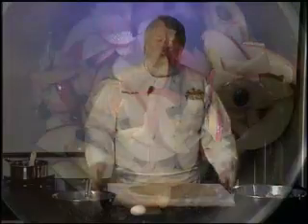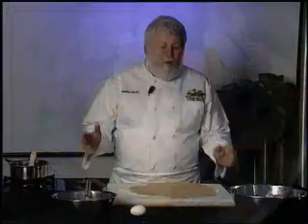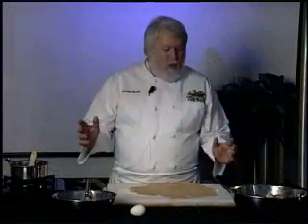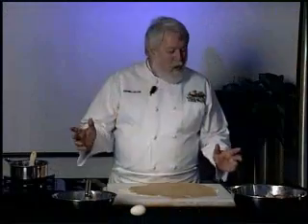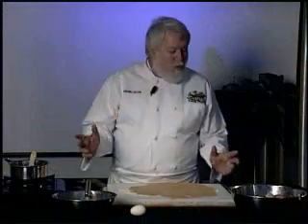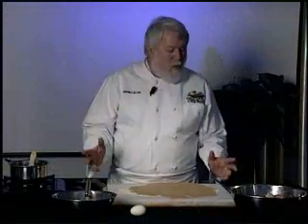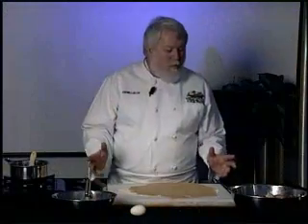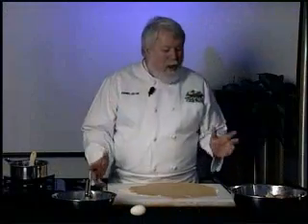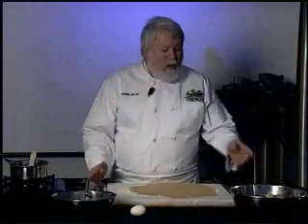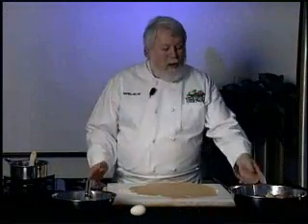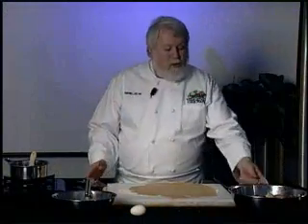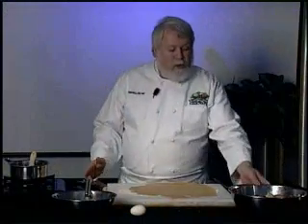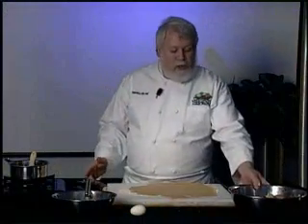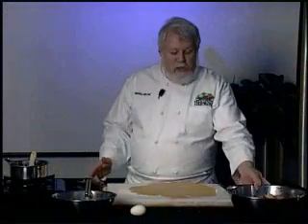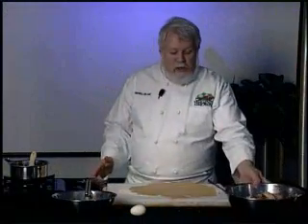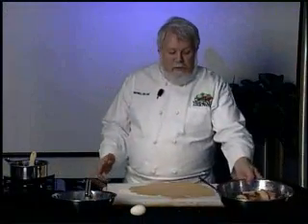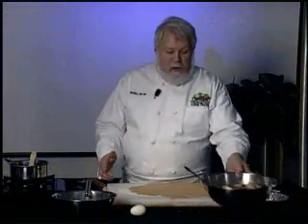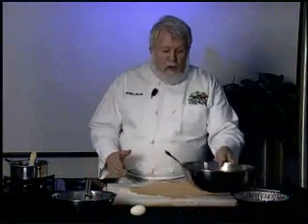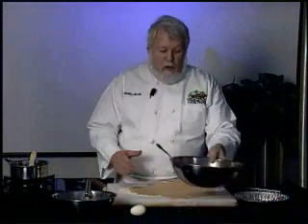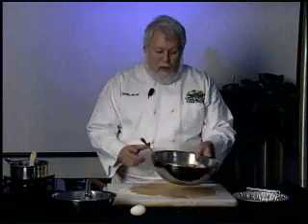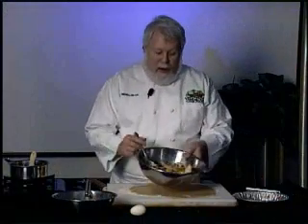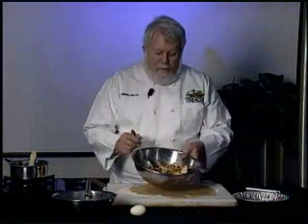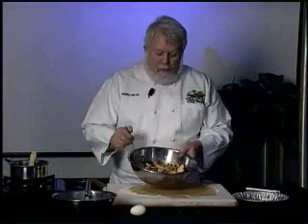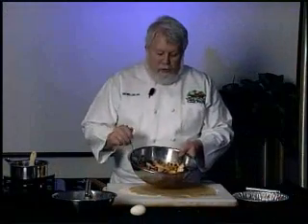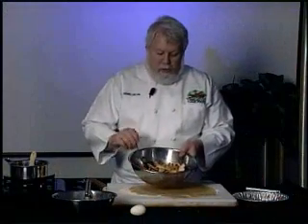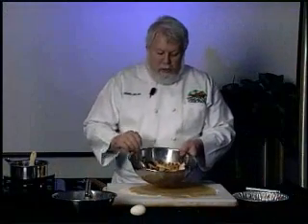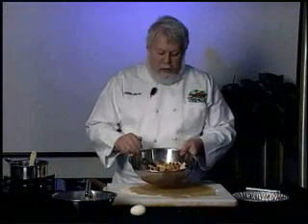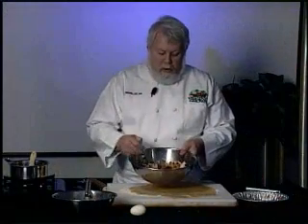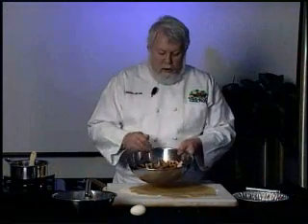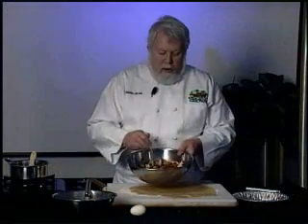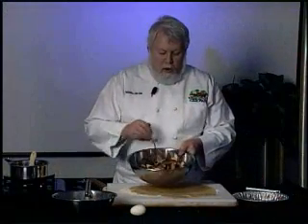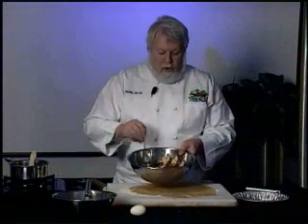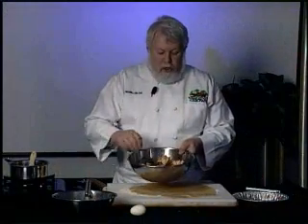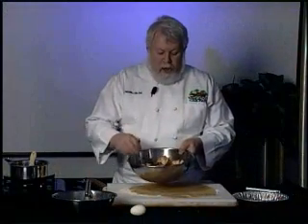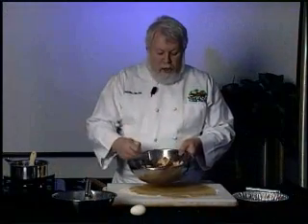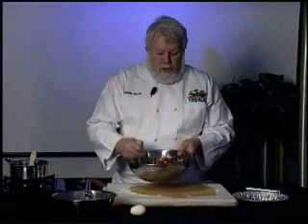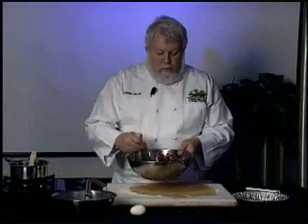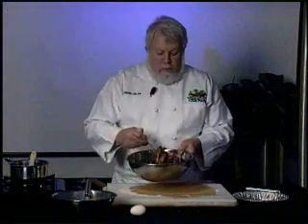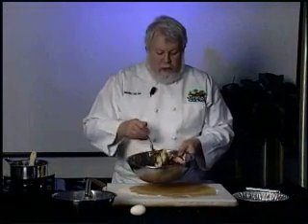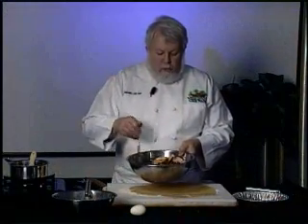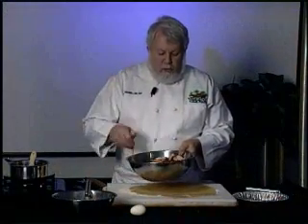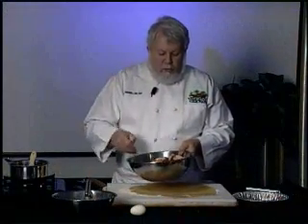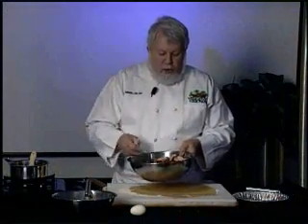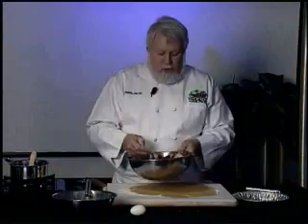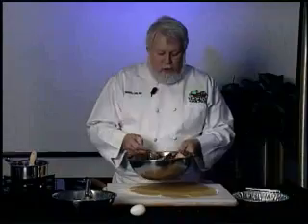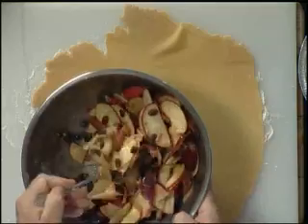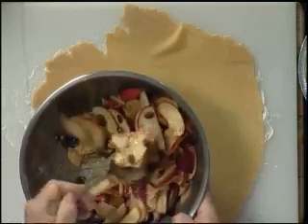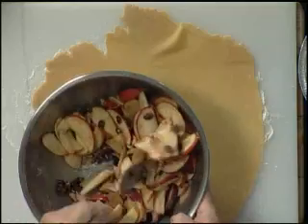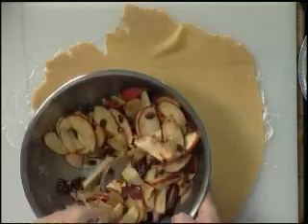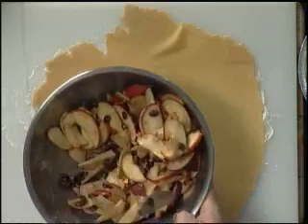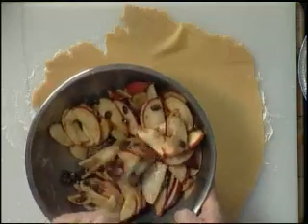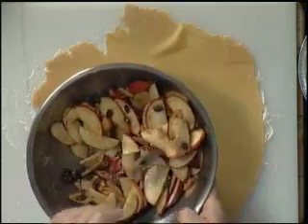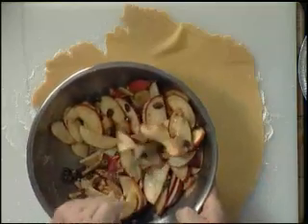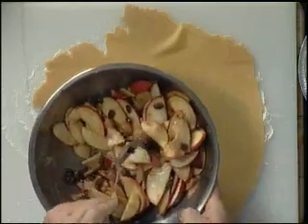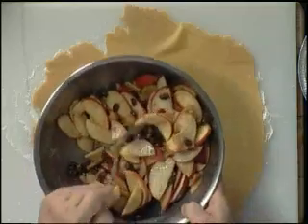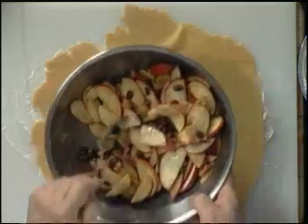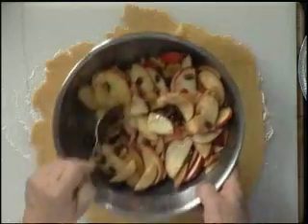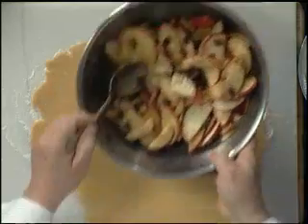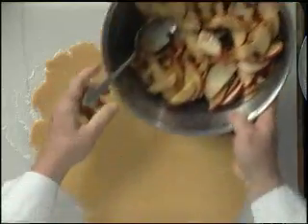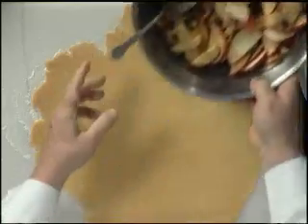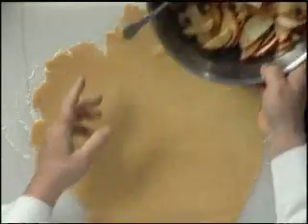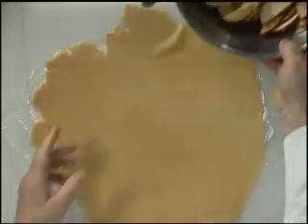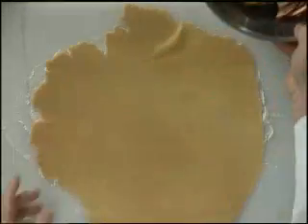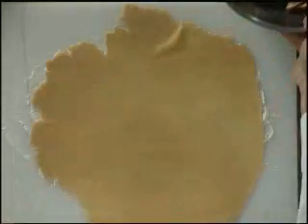We're back. As you can see I've got all of the apples in here sliced, mixed with the raisins and the seasonings, and we're all set and ready to go.